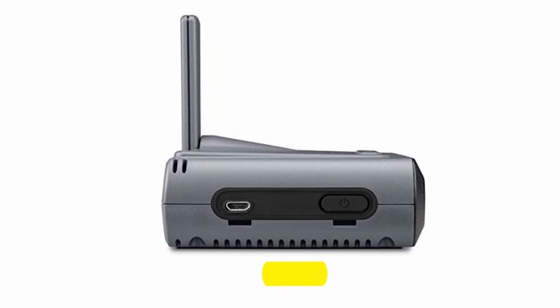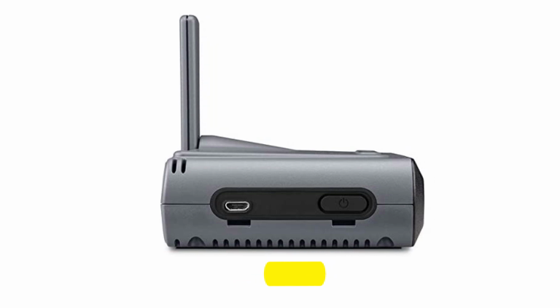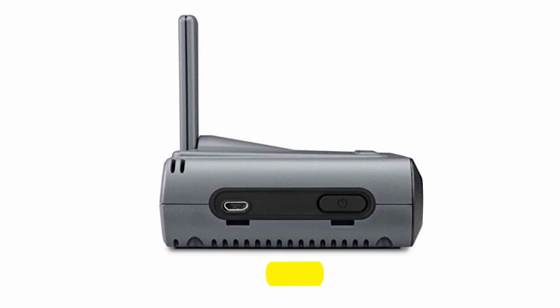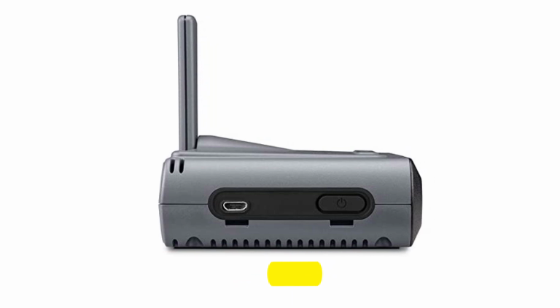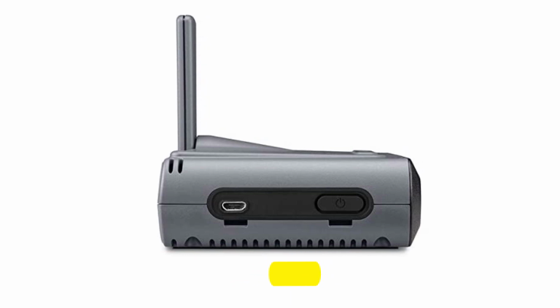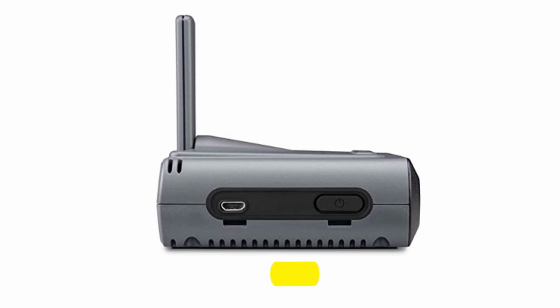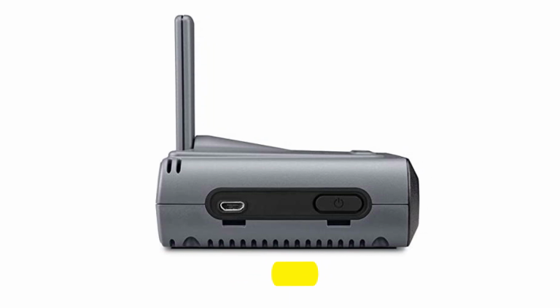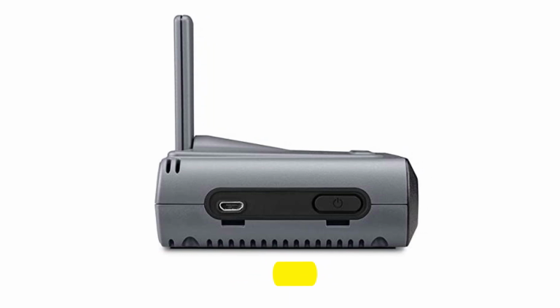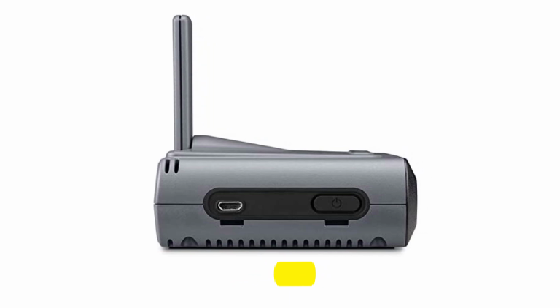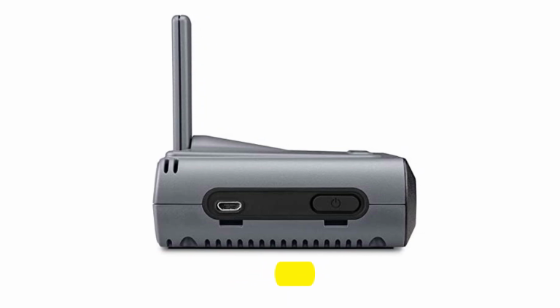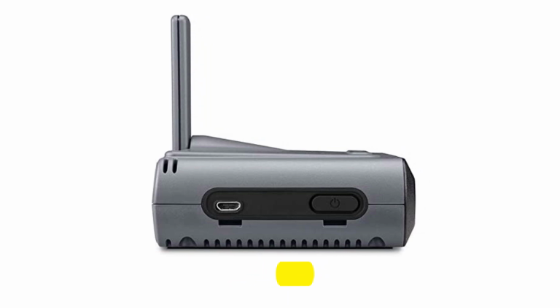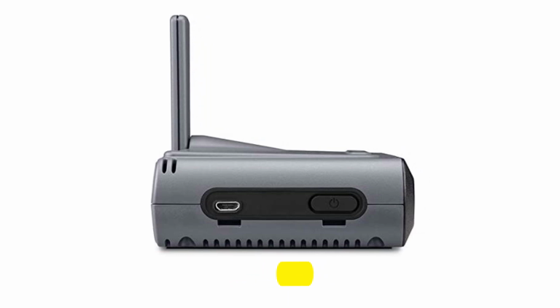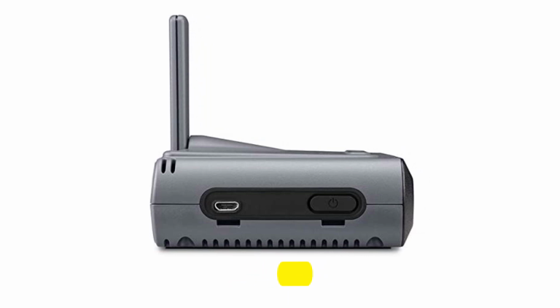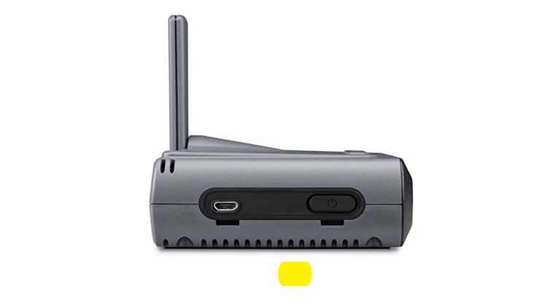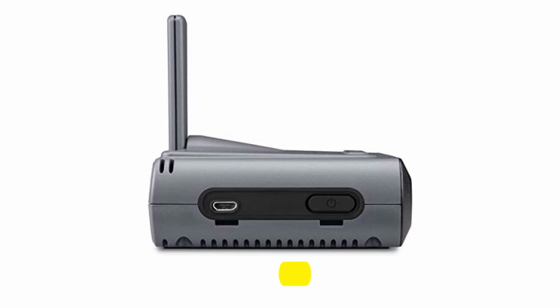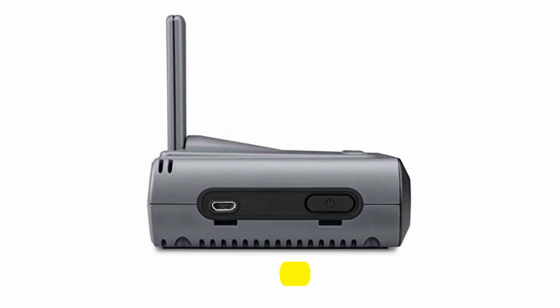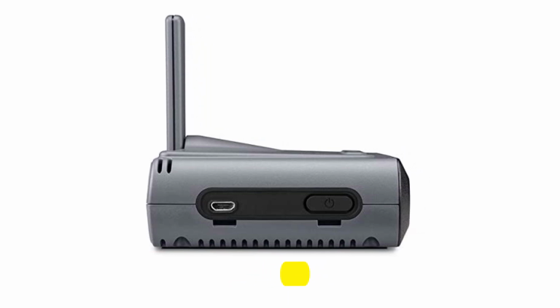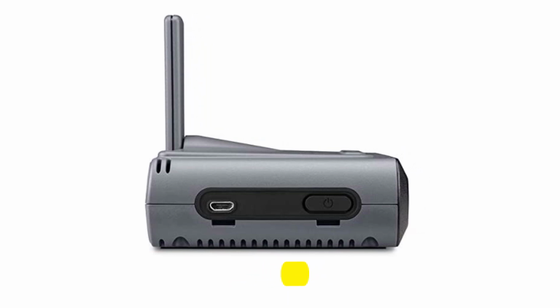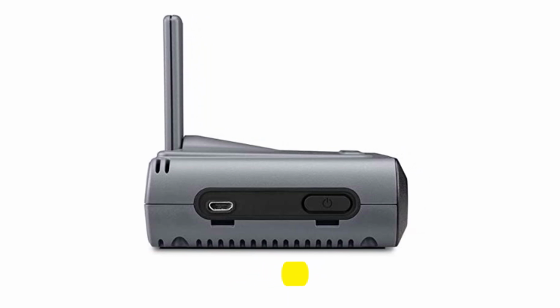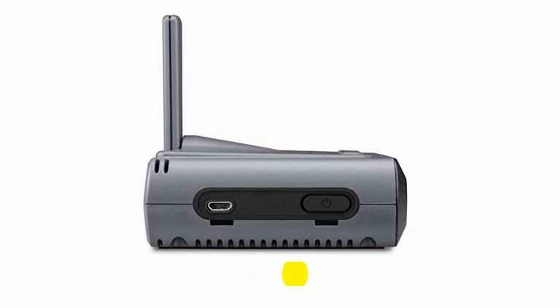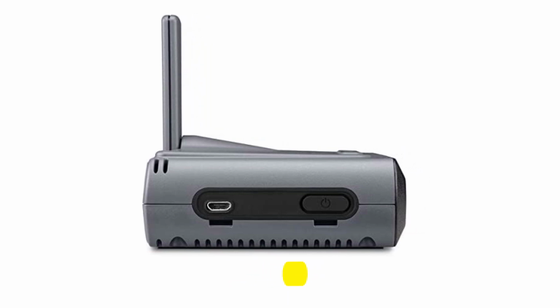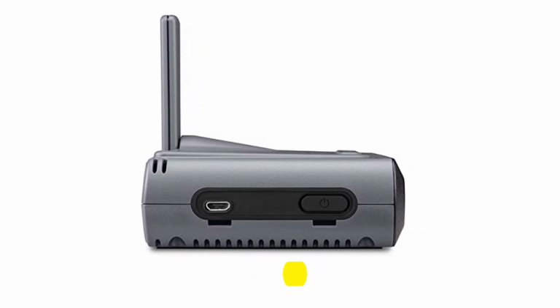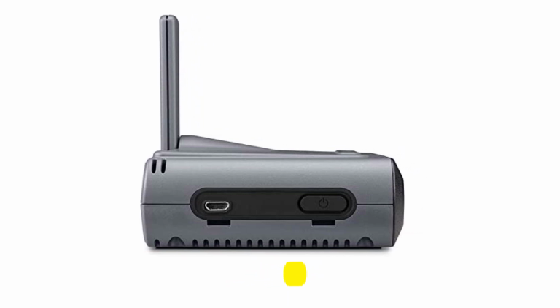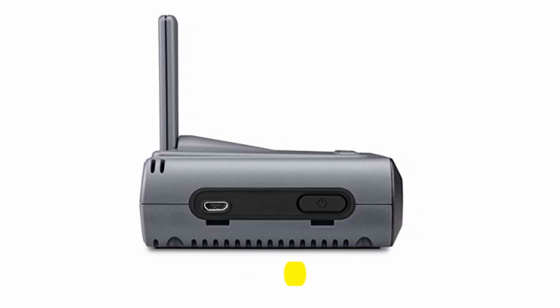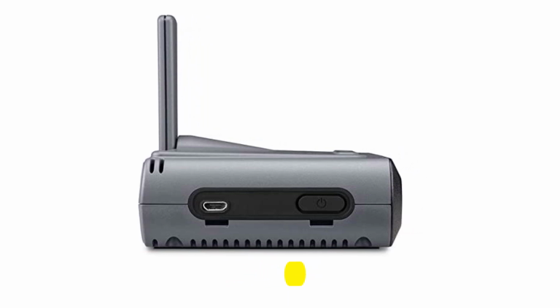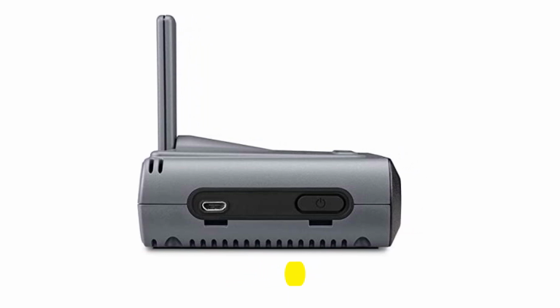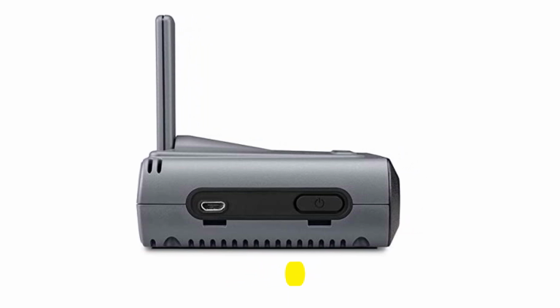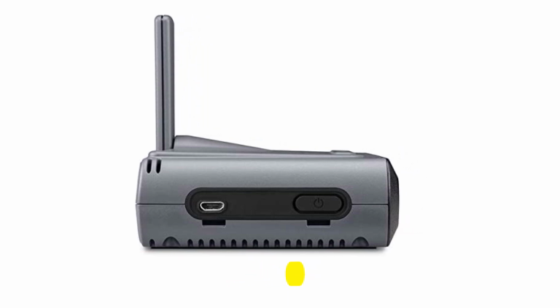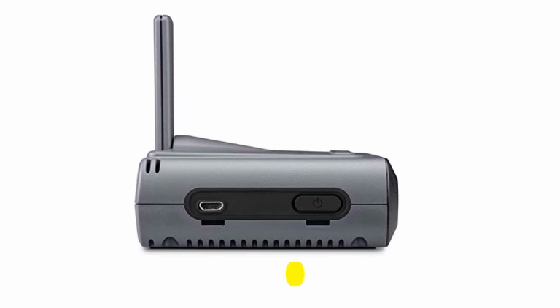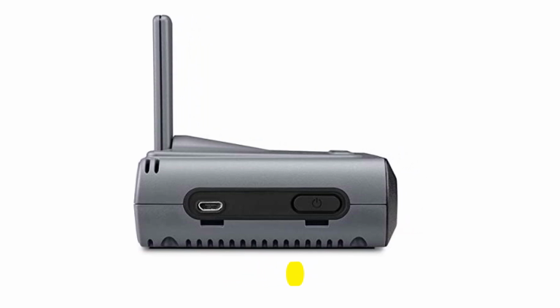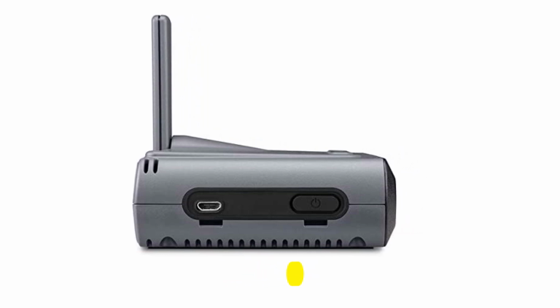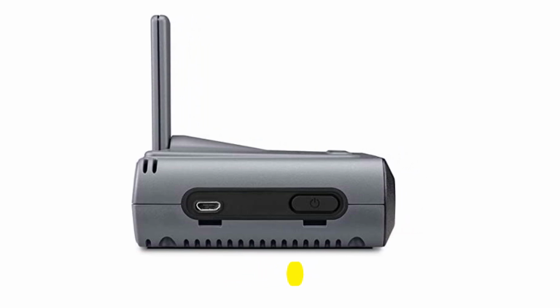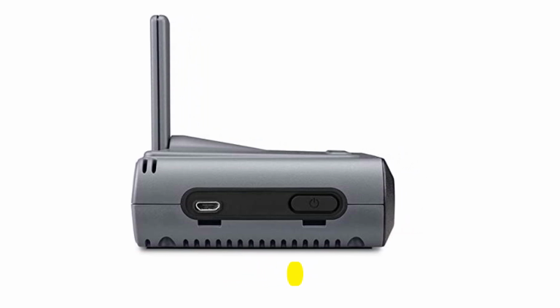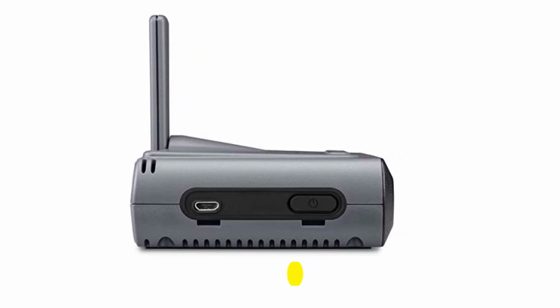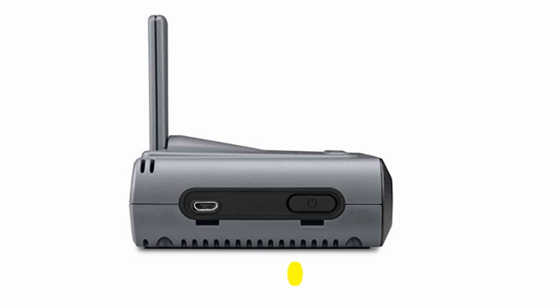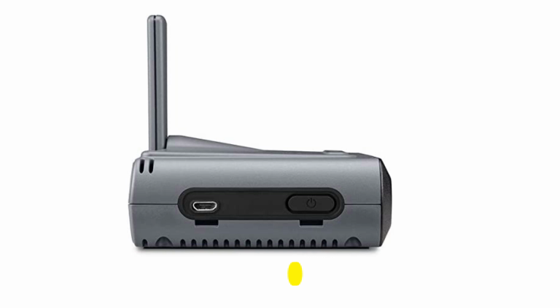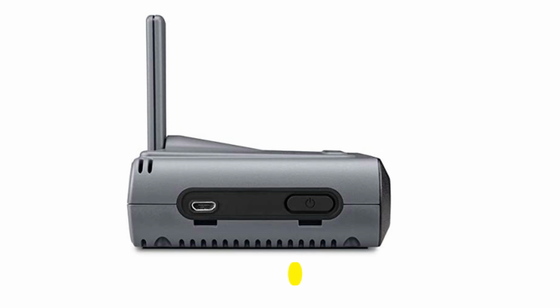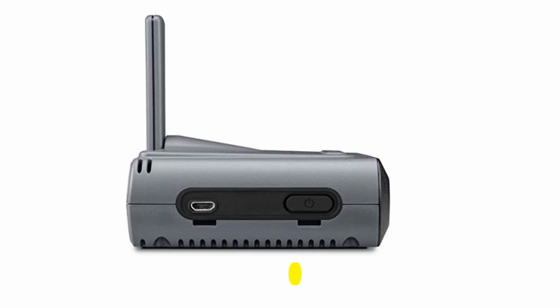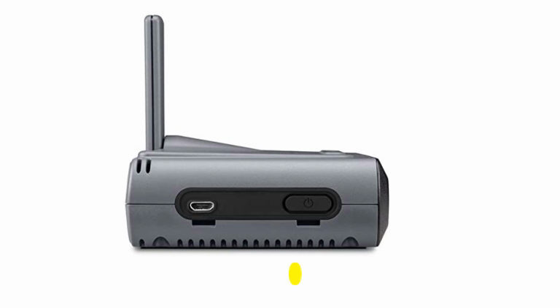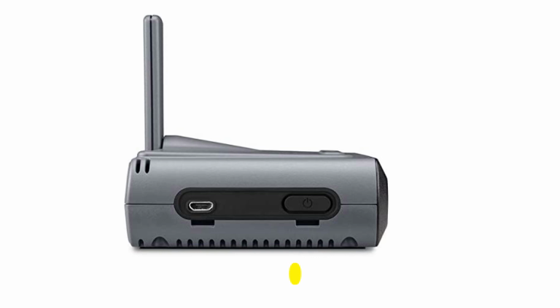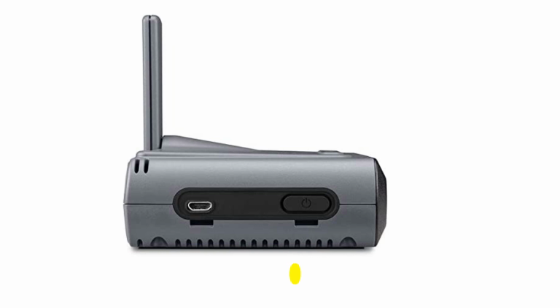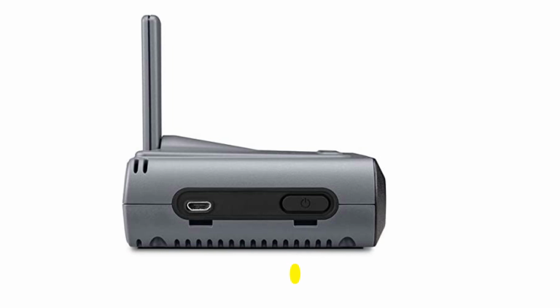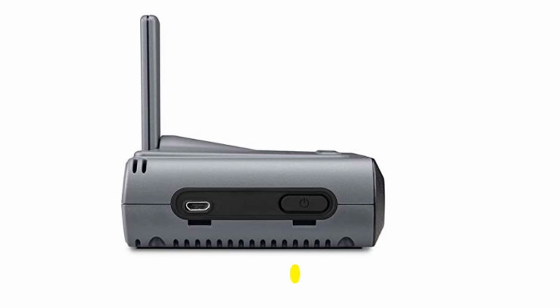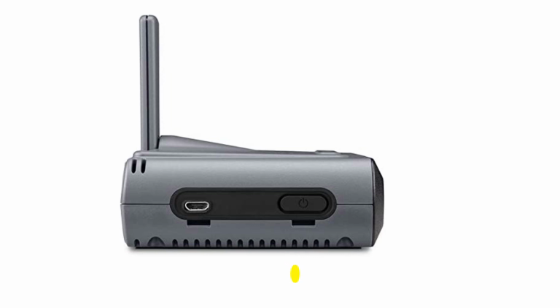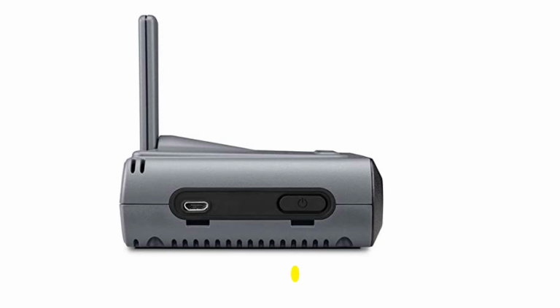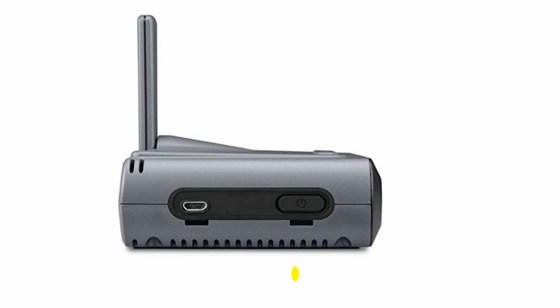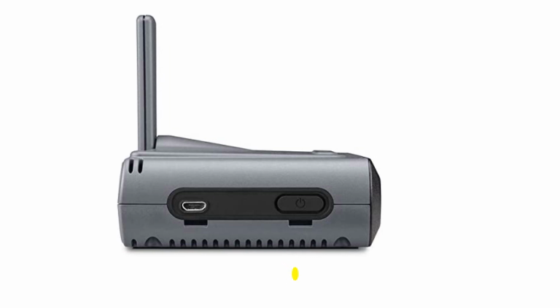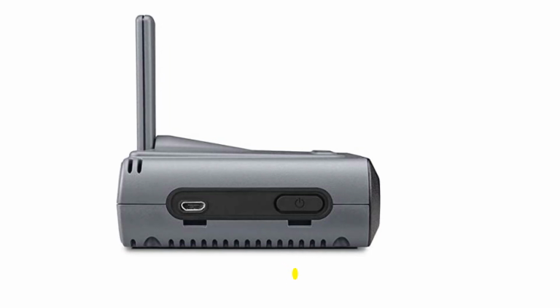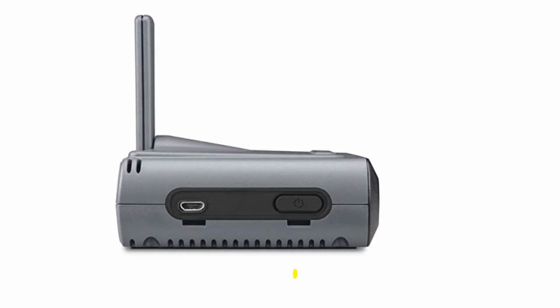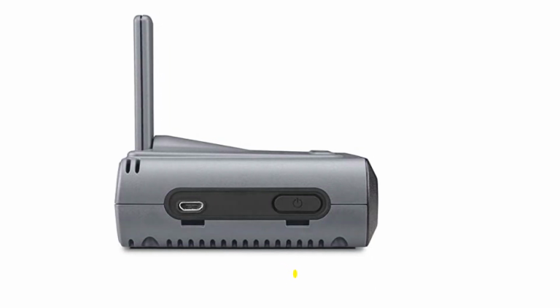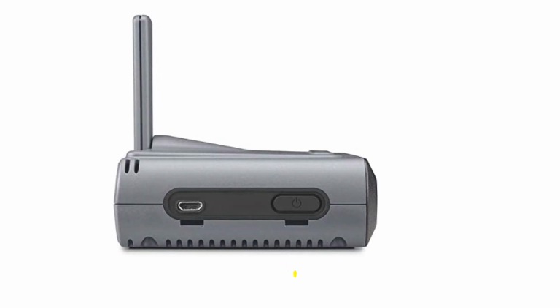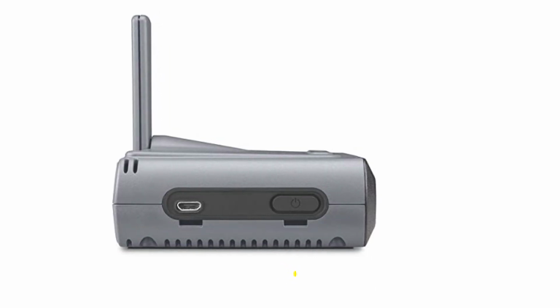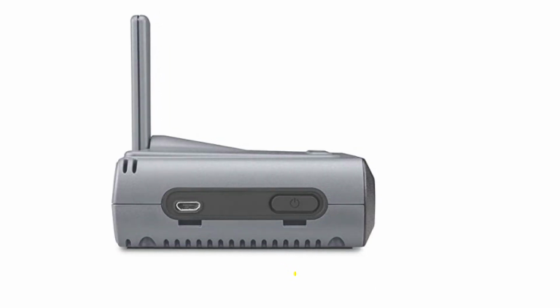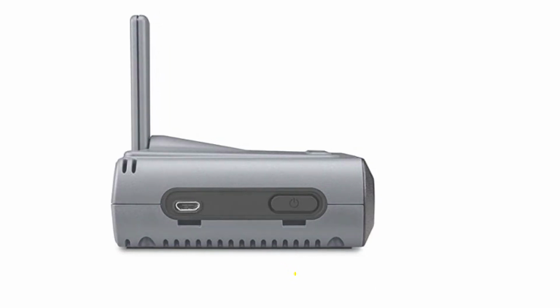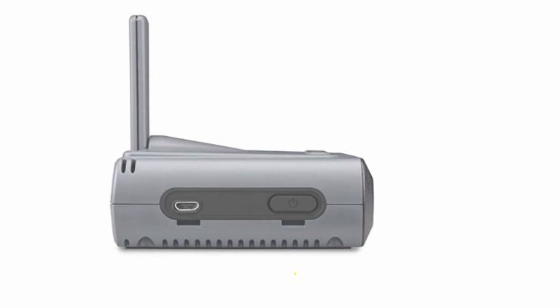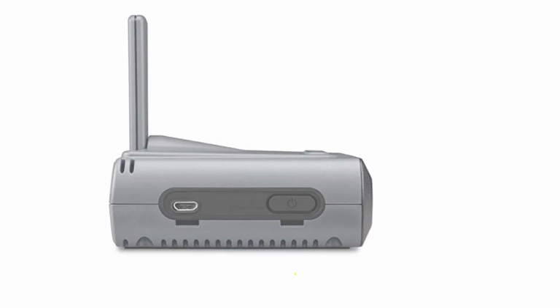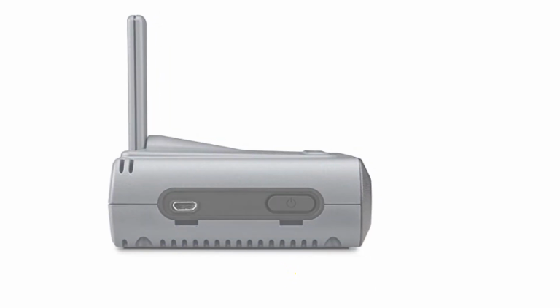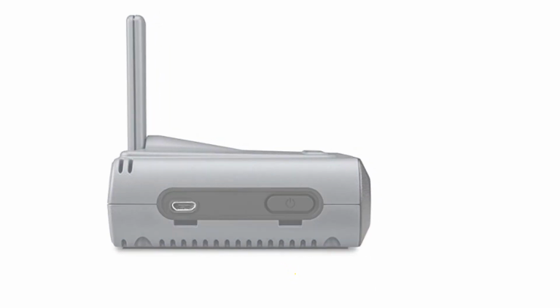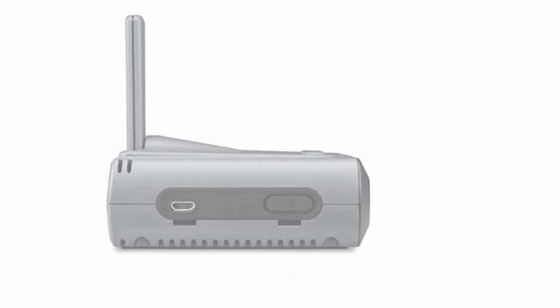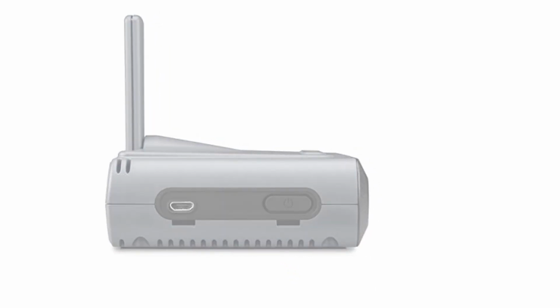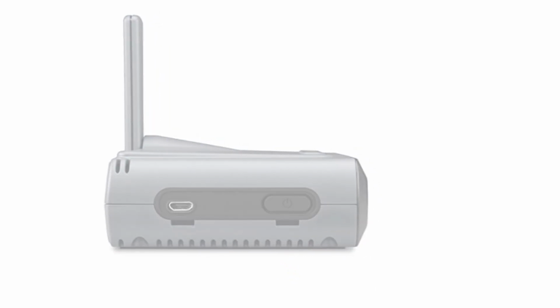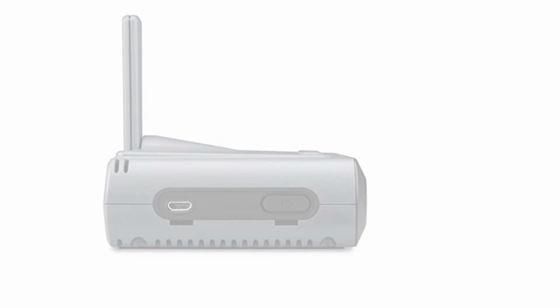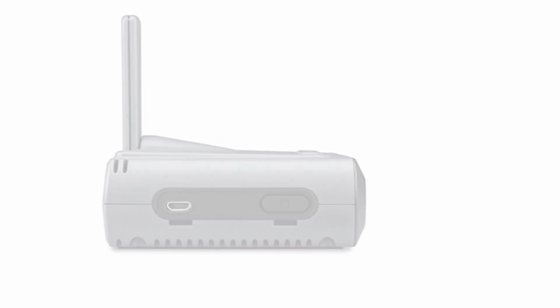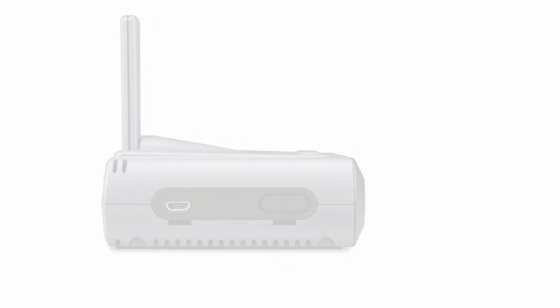The GDL50 comes with rechargeable lithium-ion batteries that last up to 8 hours of uninterrupted operation.